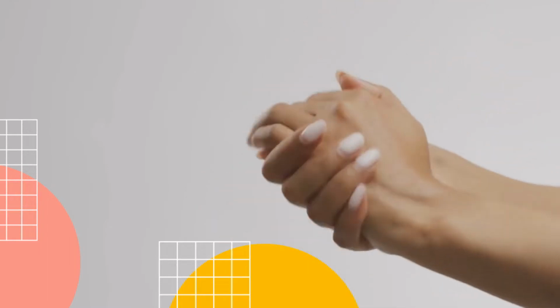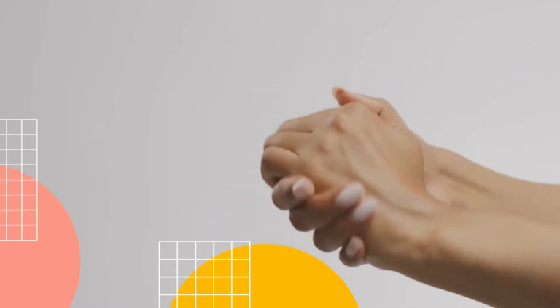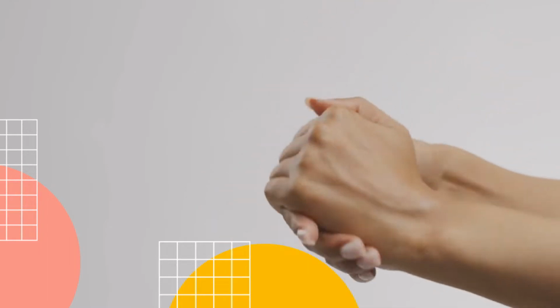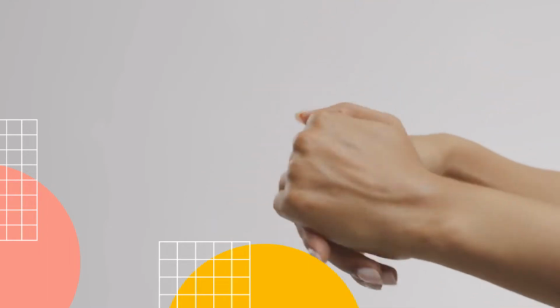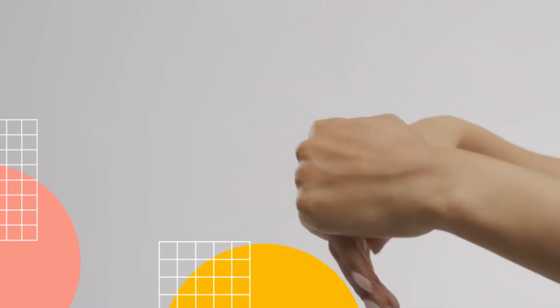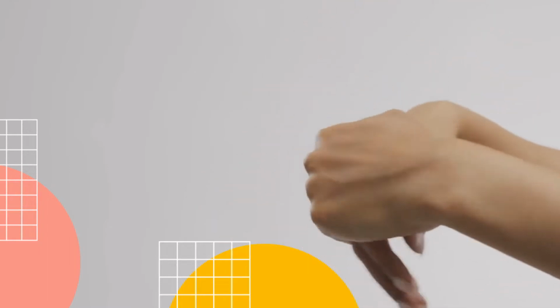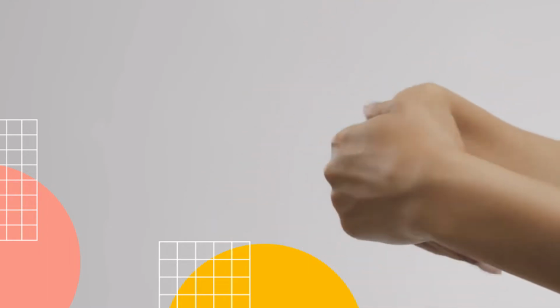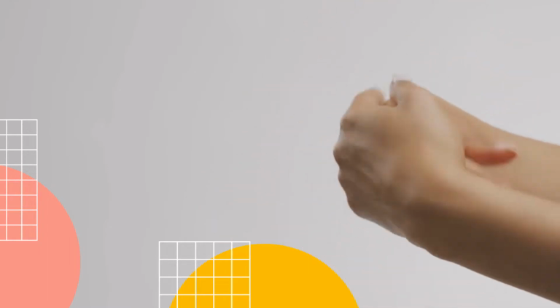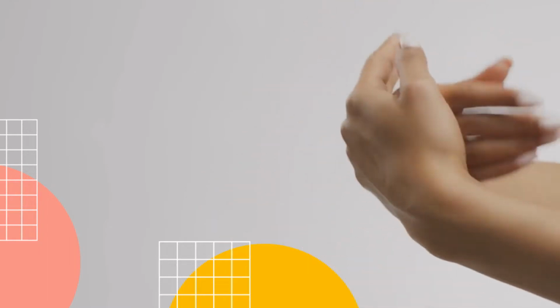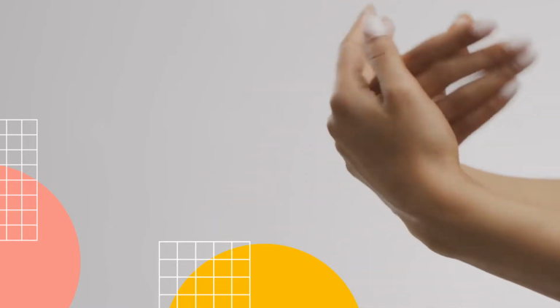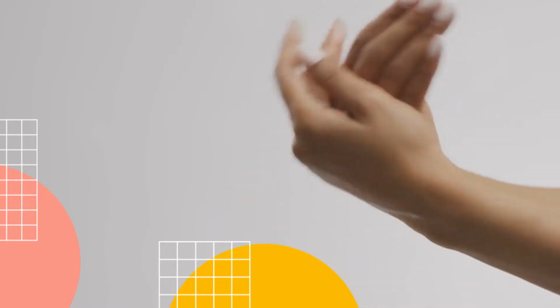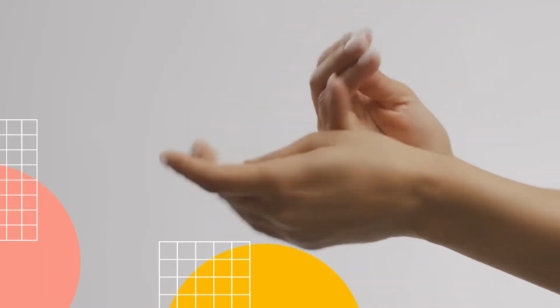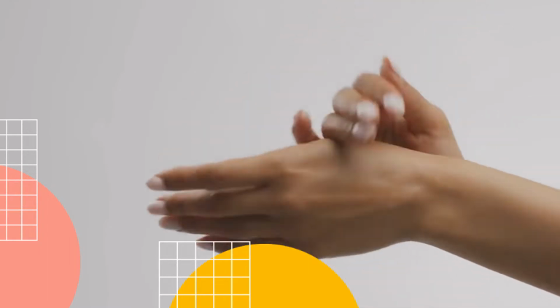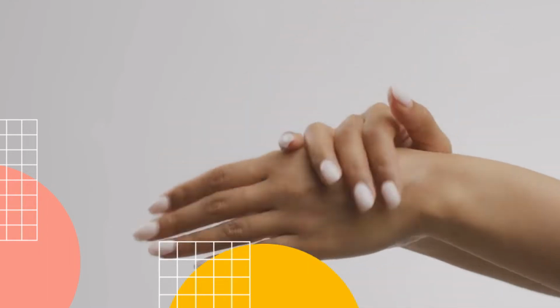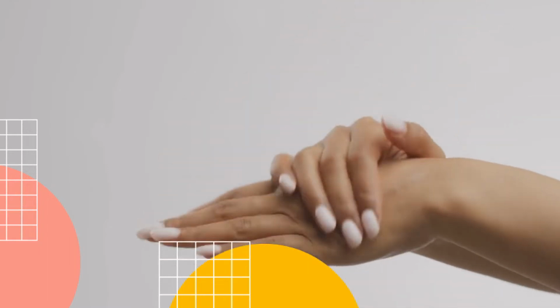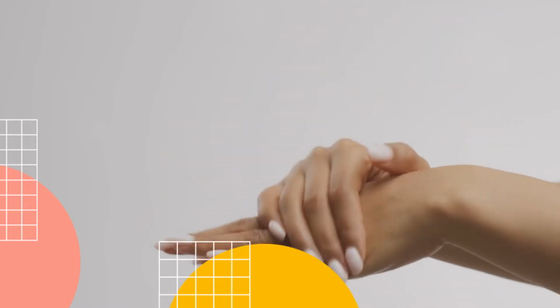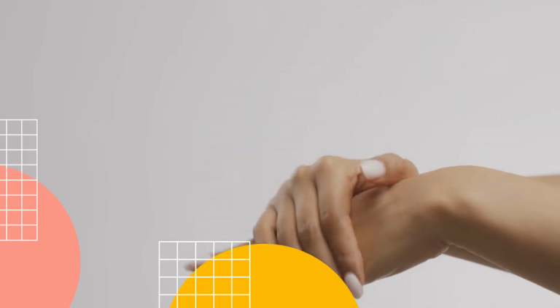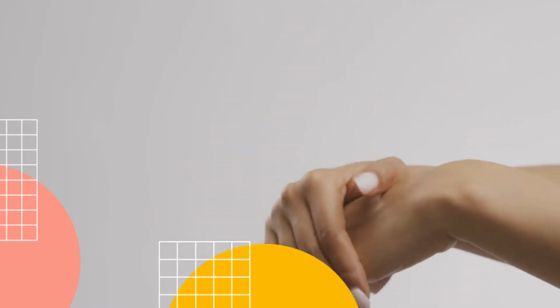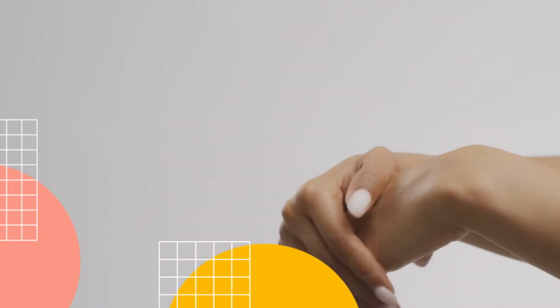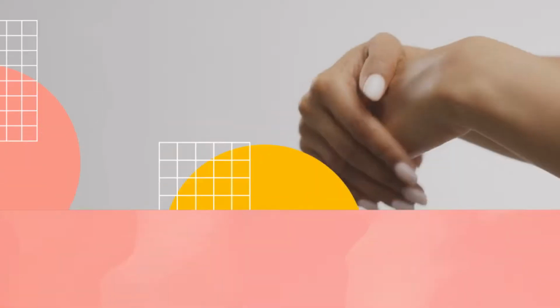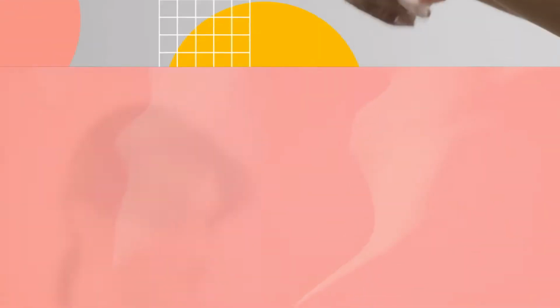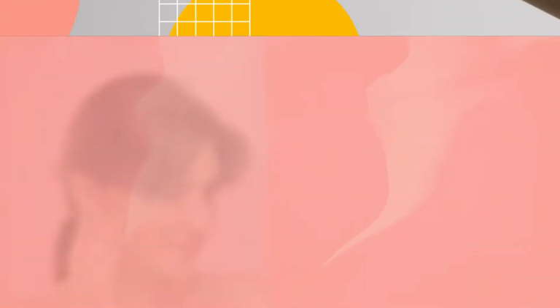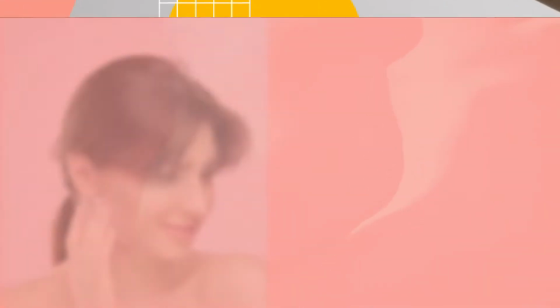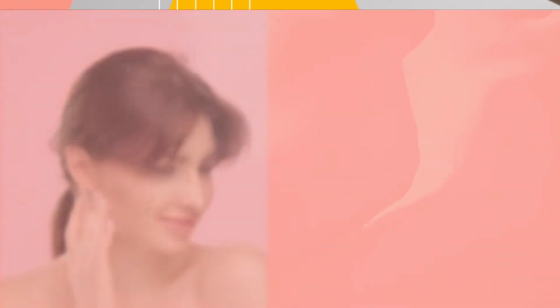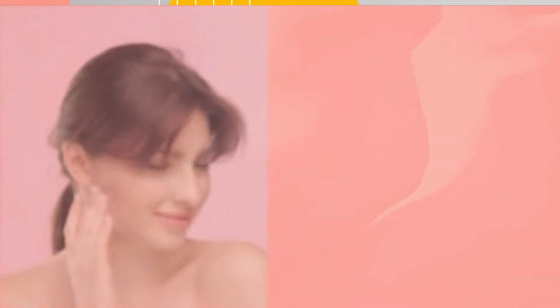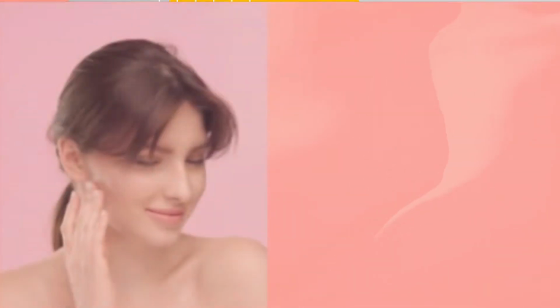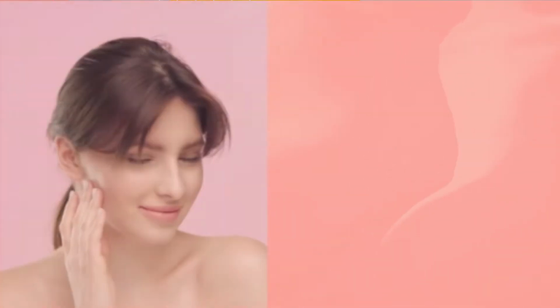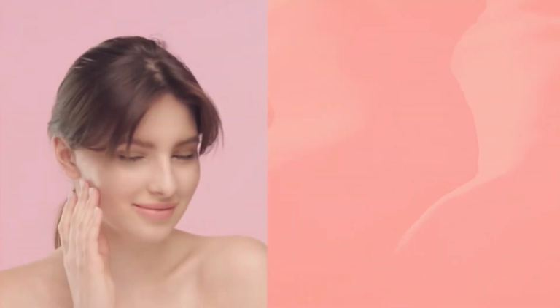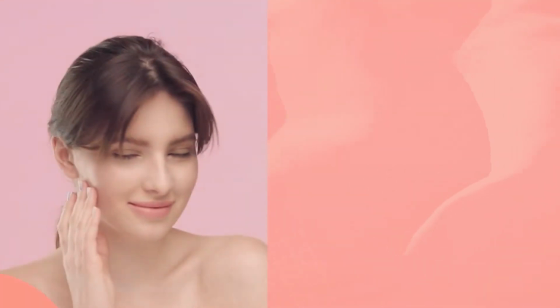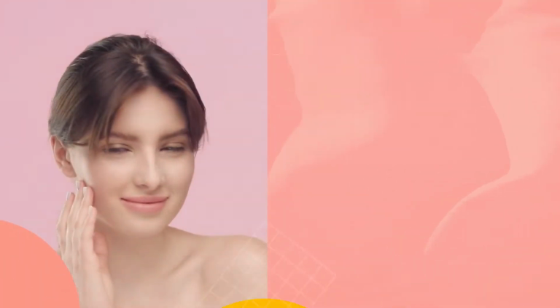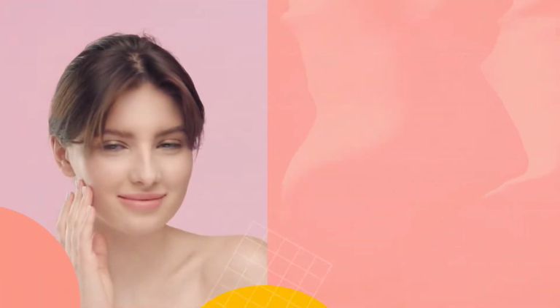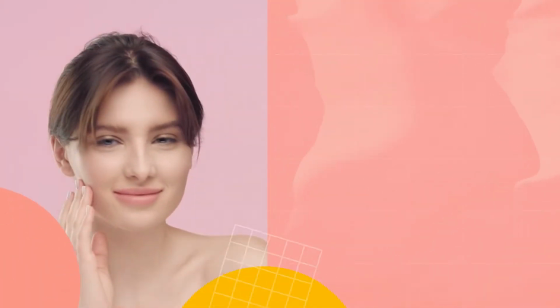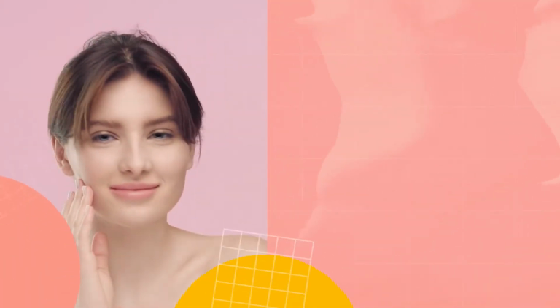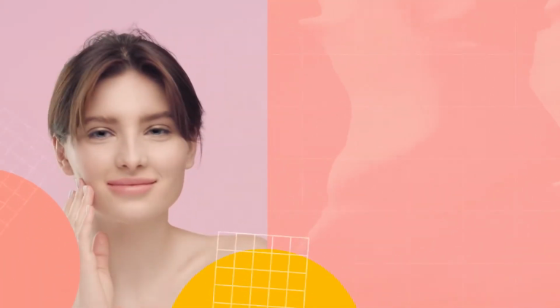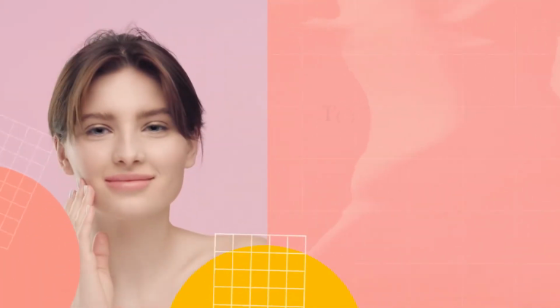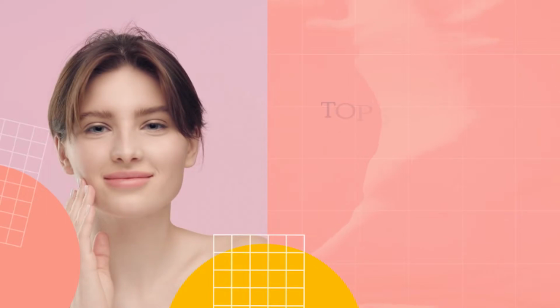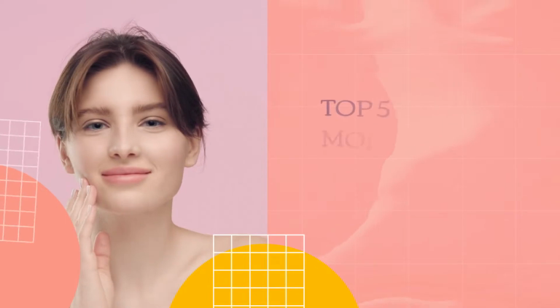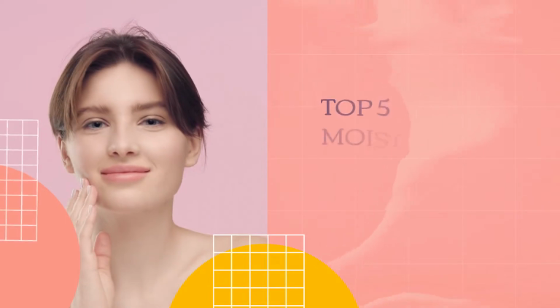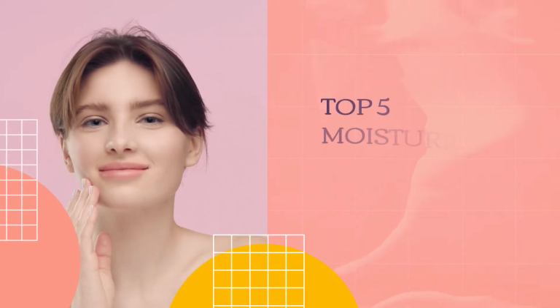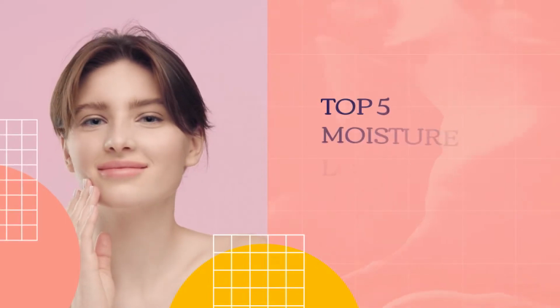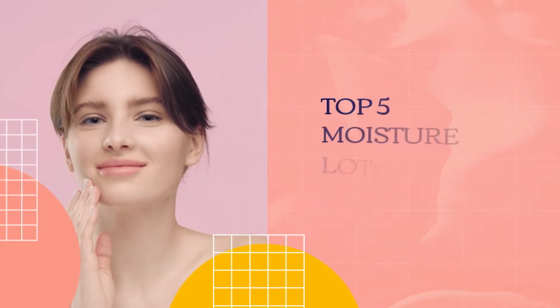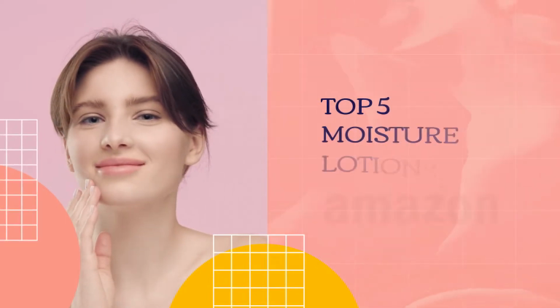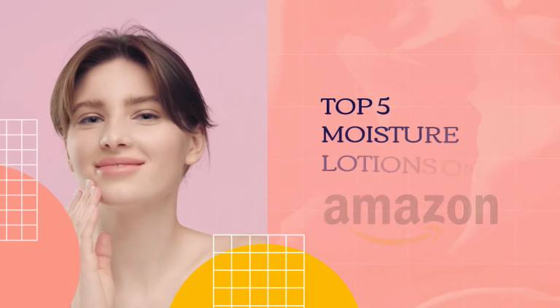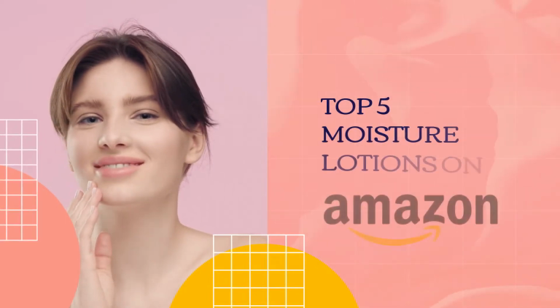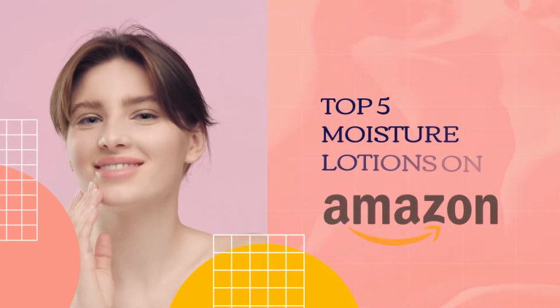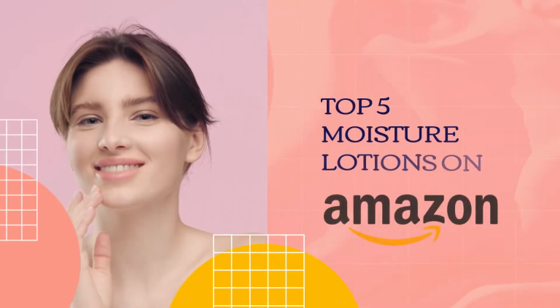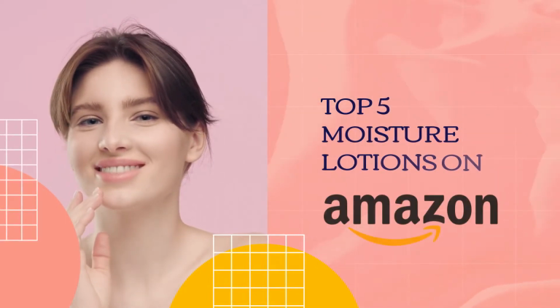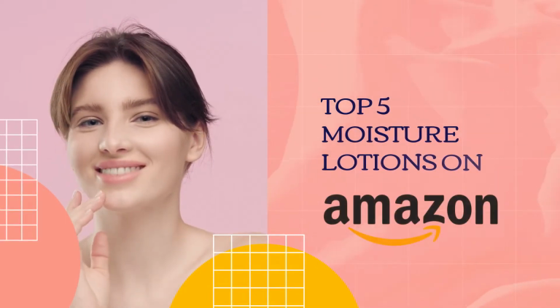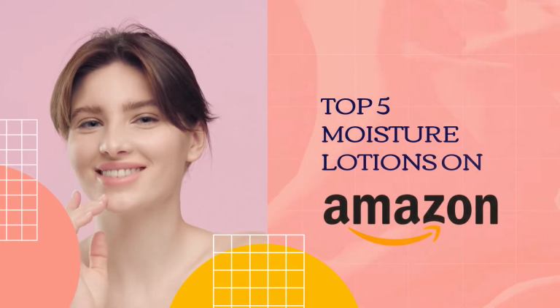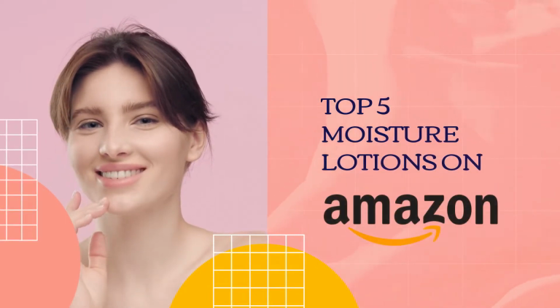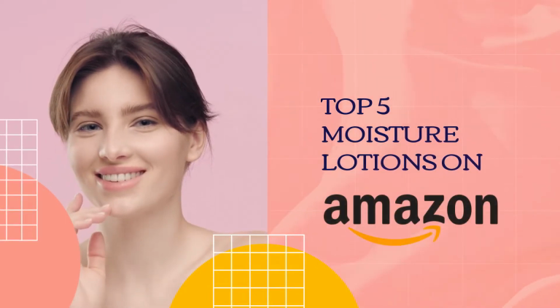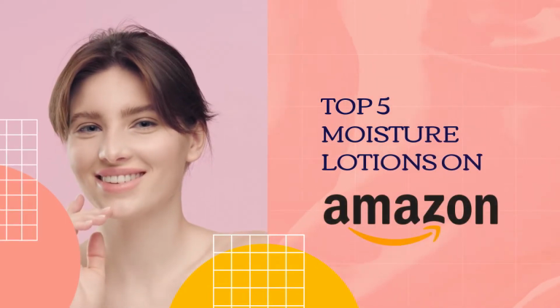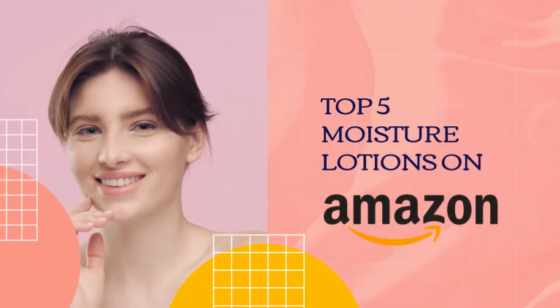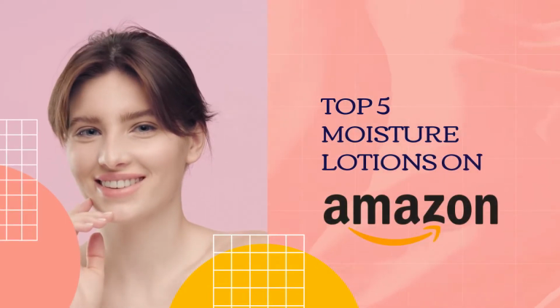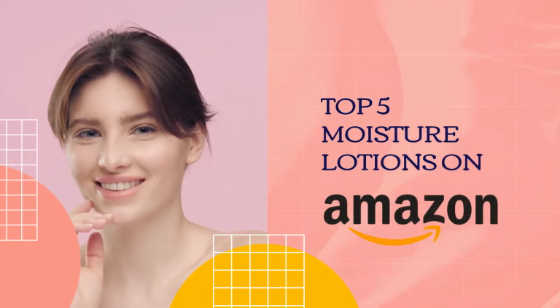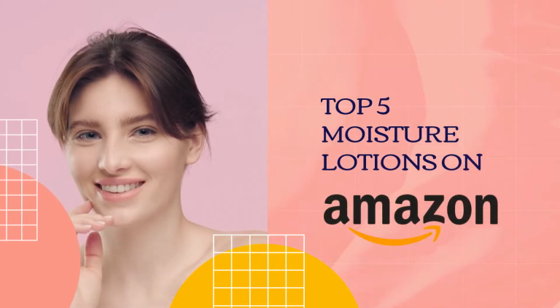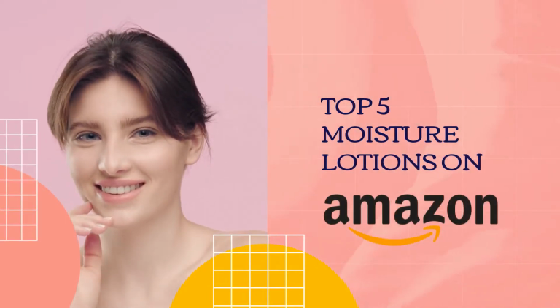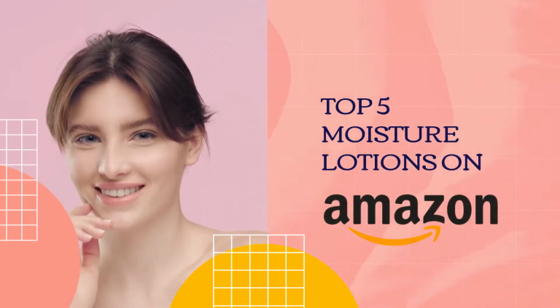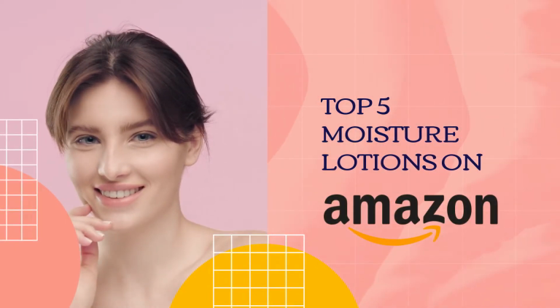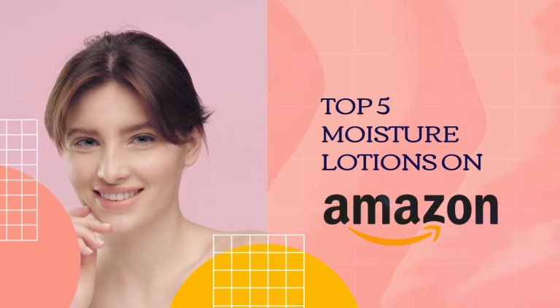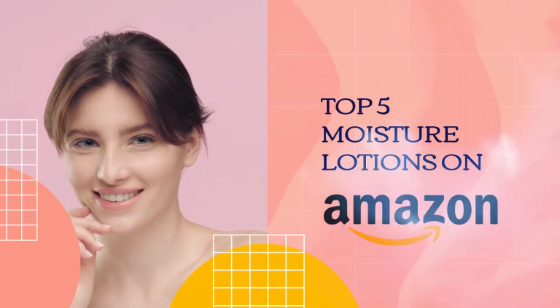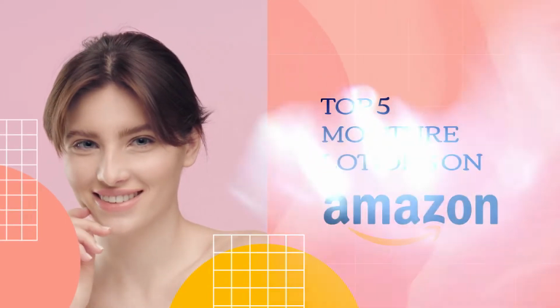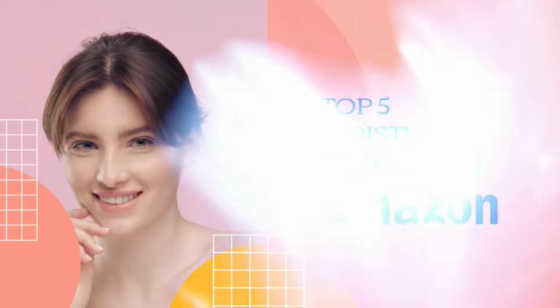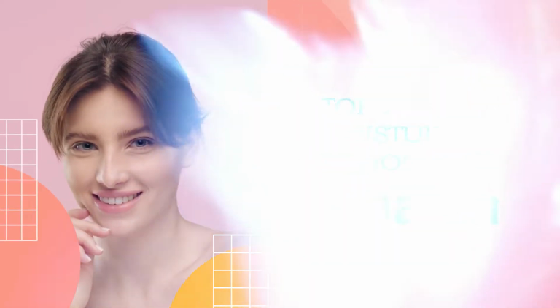Hello ladies, in today's video we will show you the top 5 lotions on the Amazon store as per users' ratings.